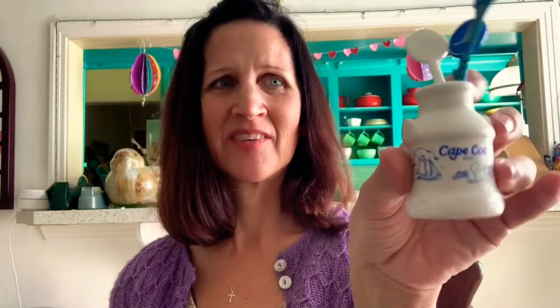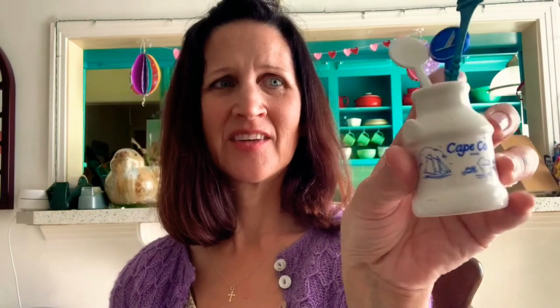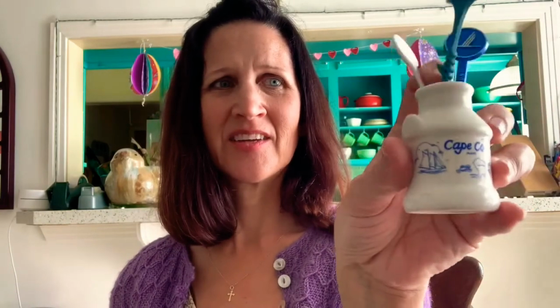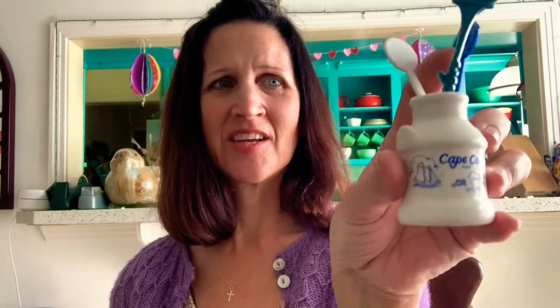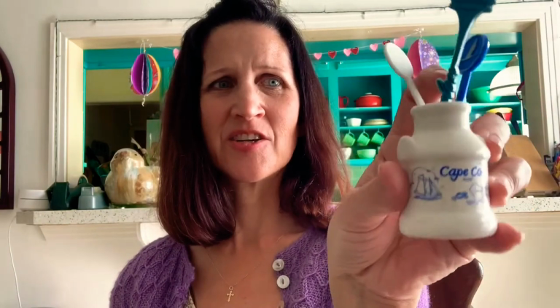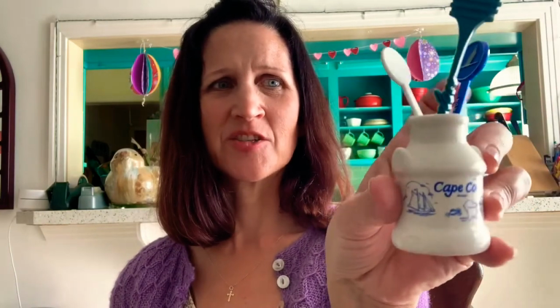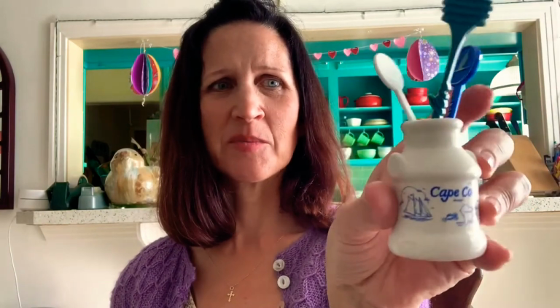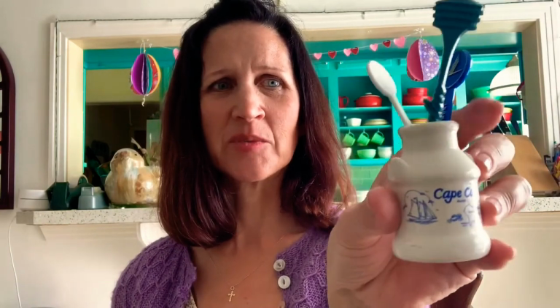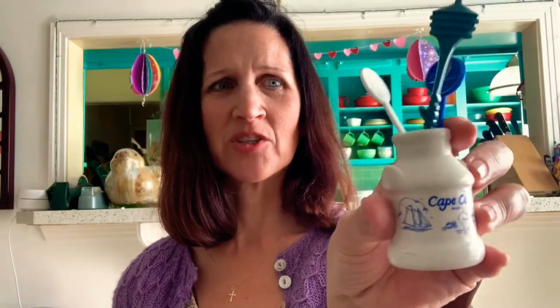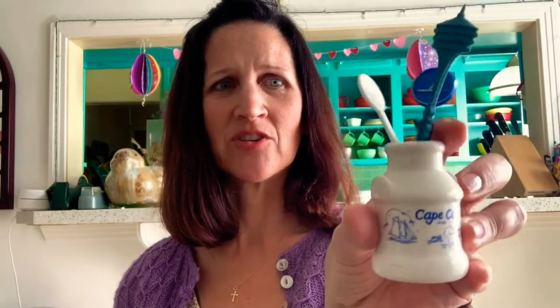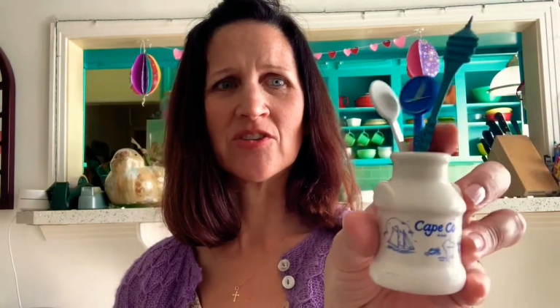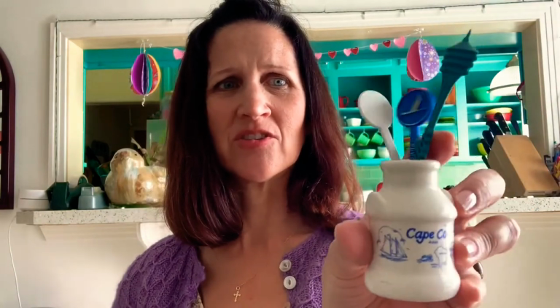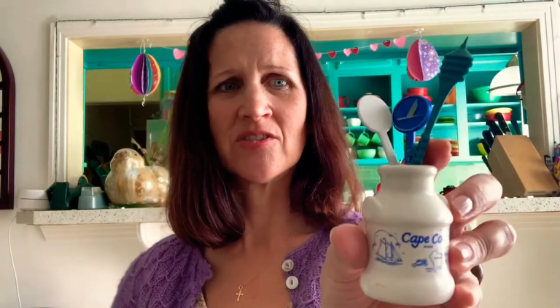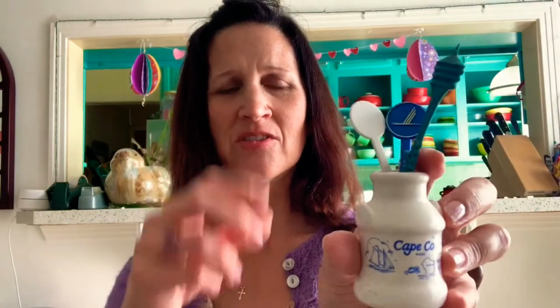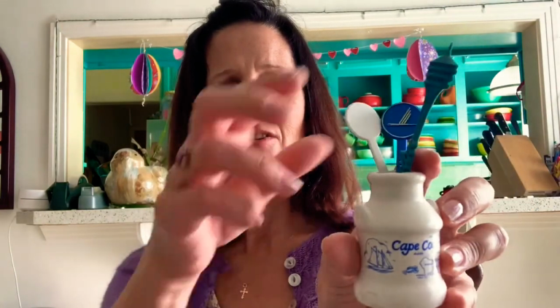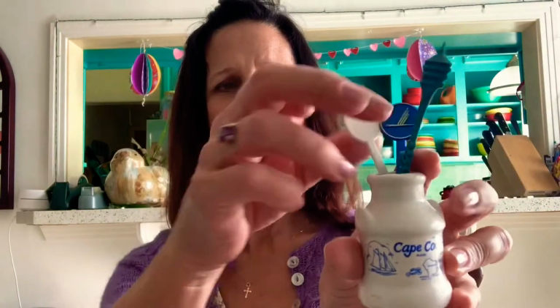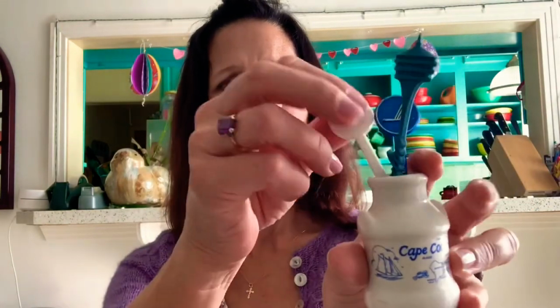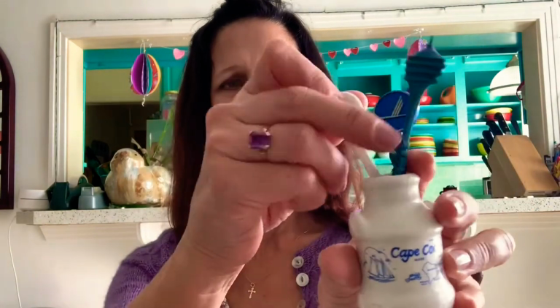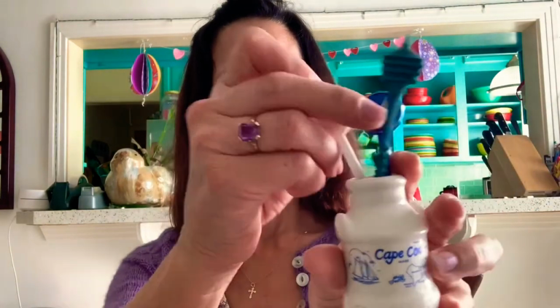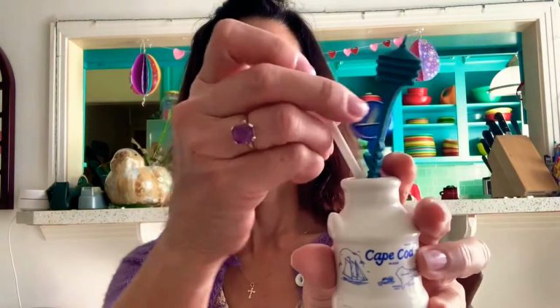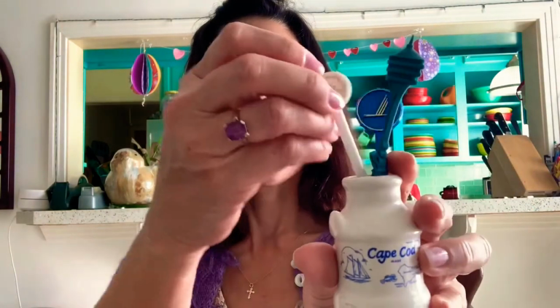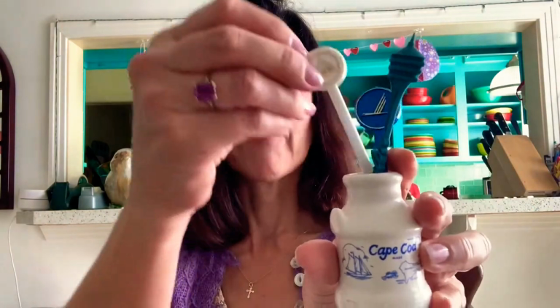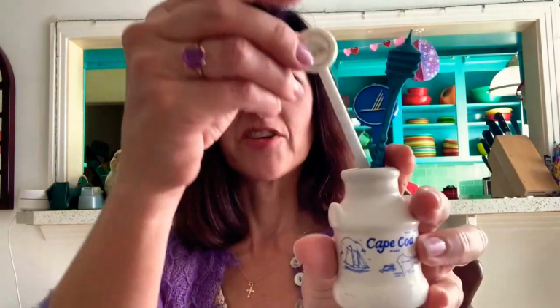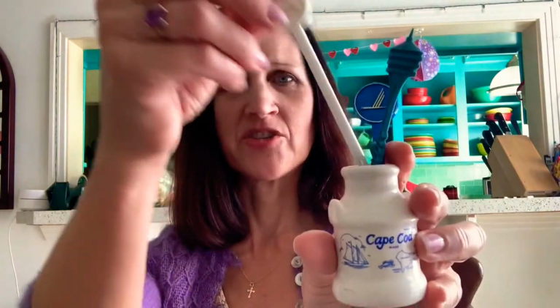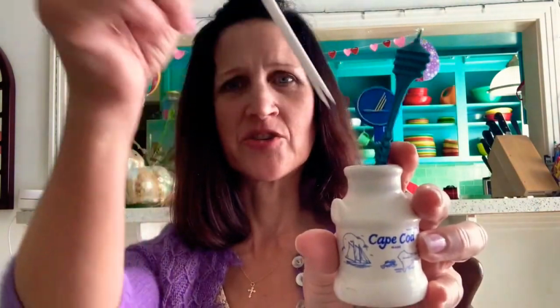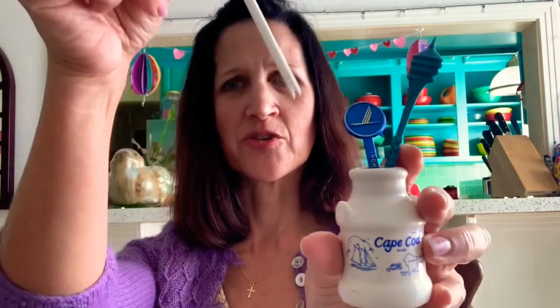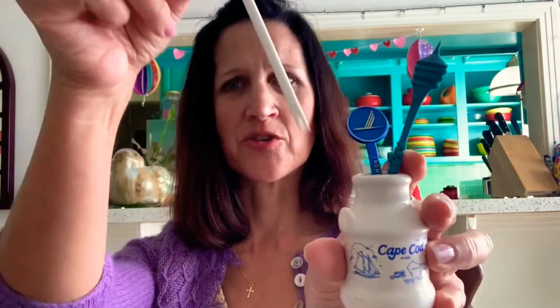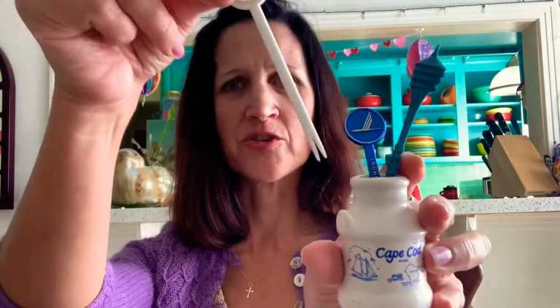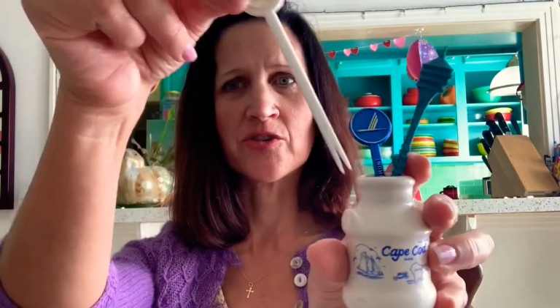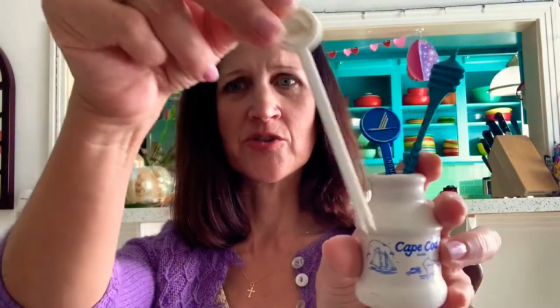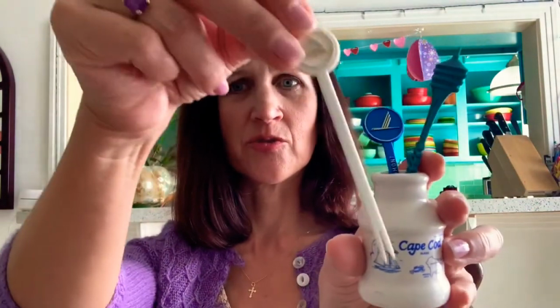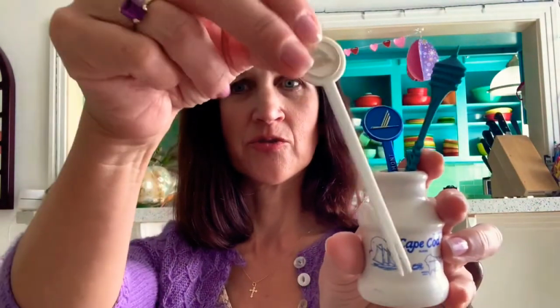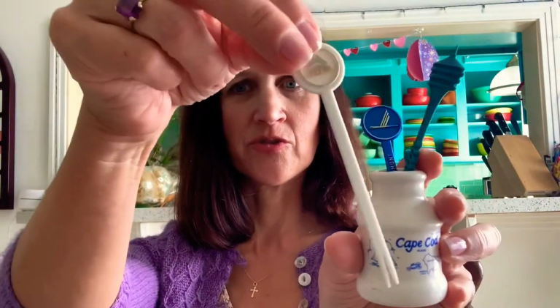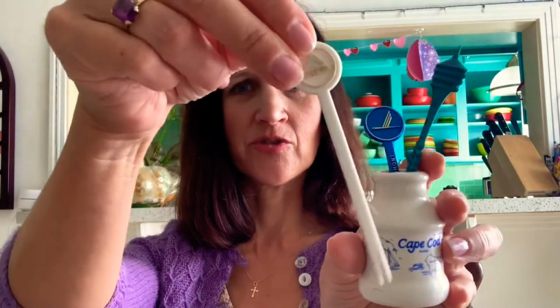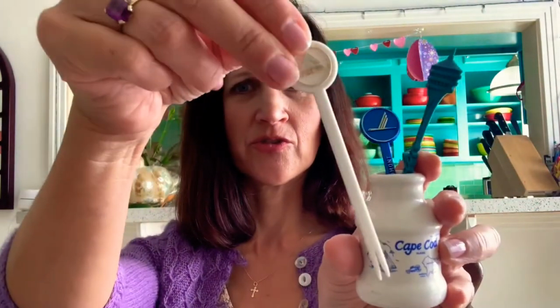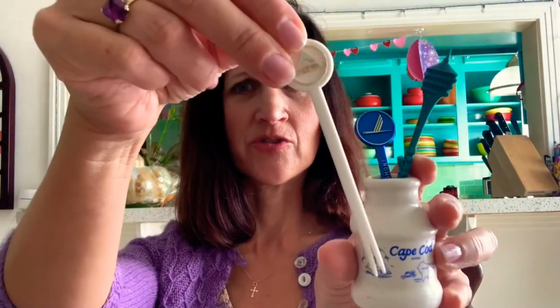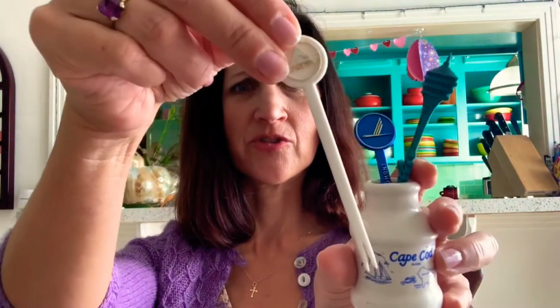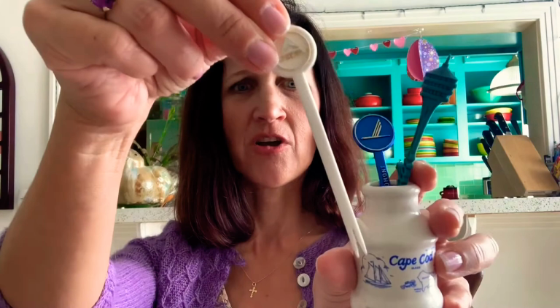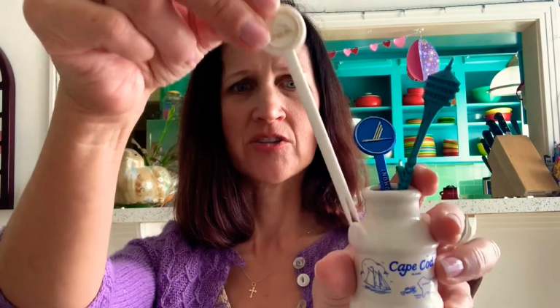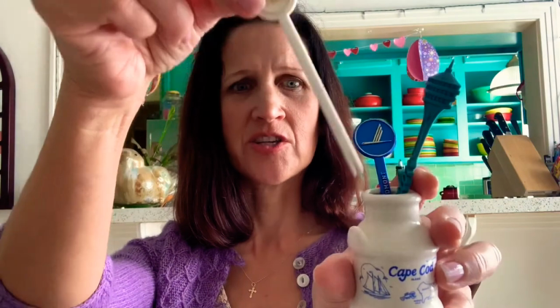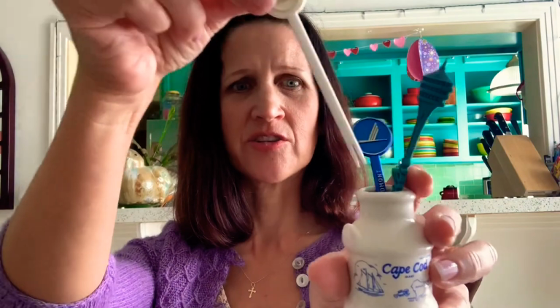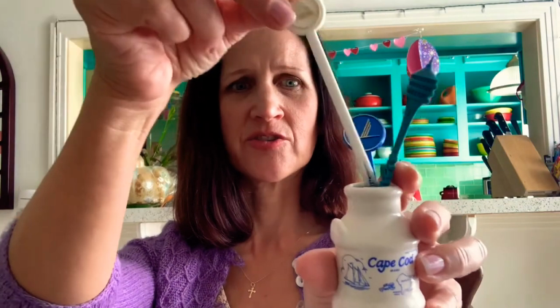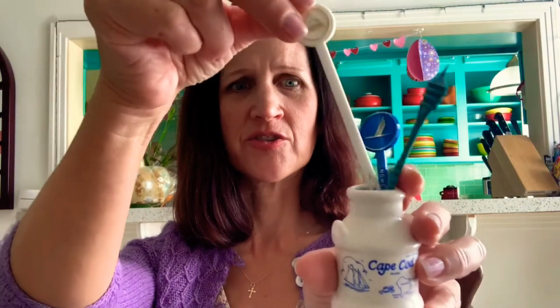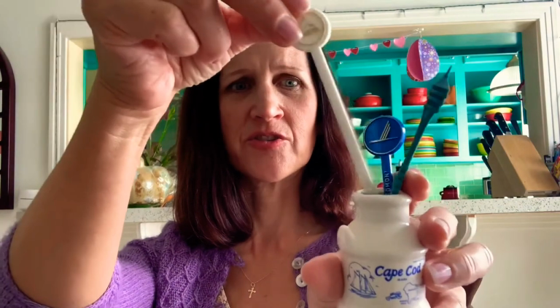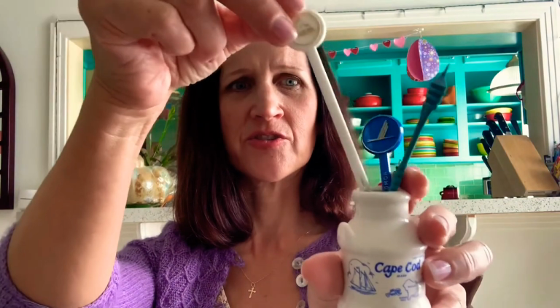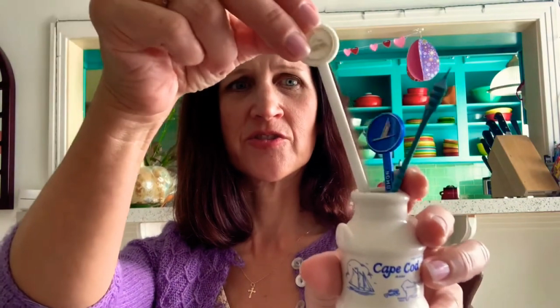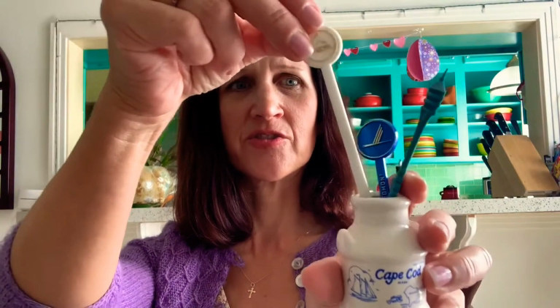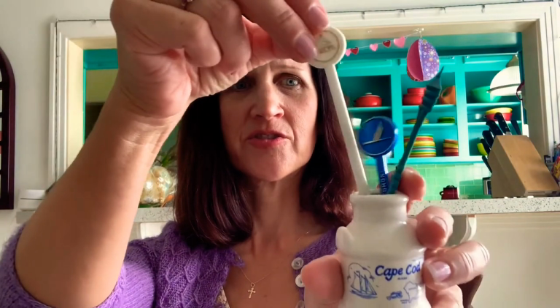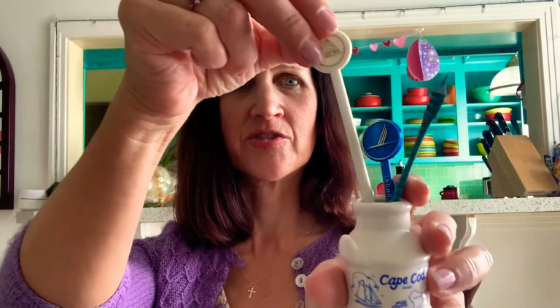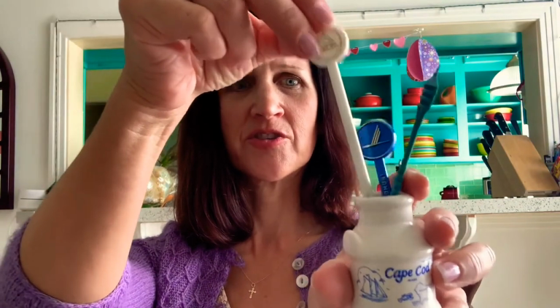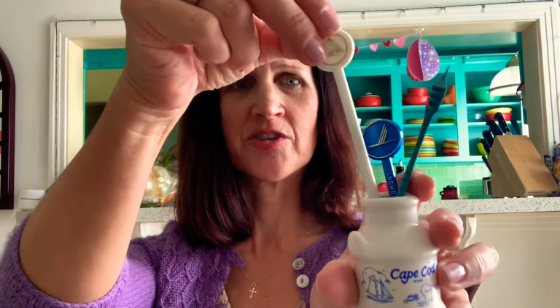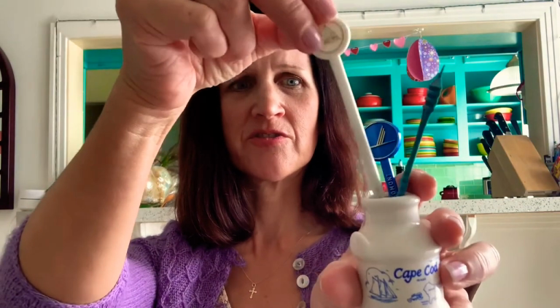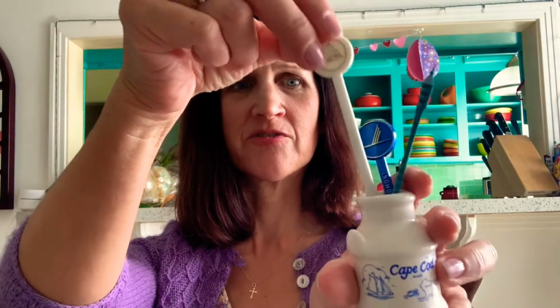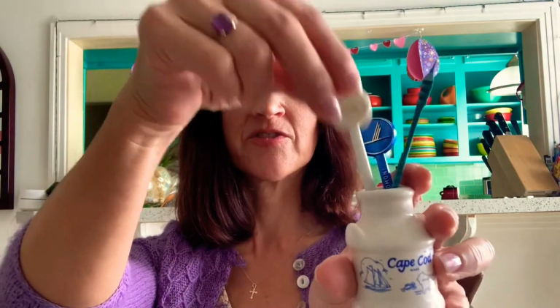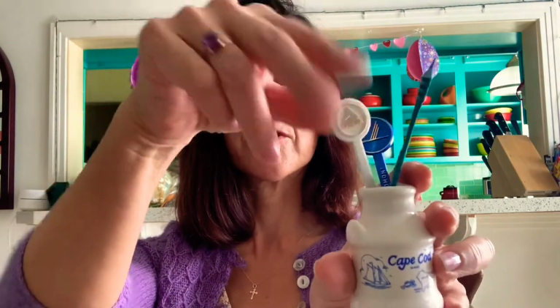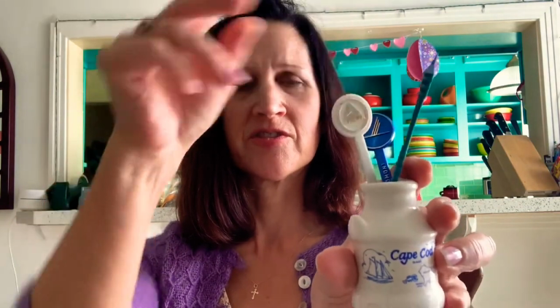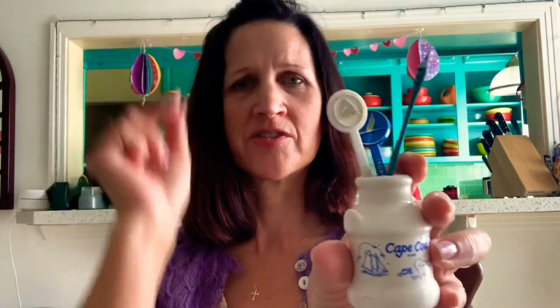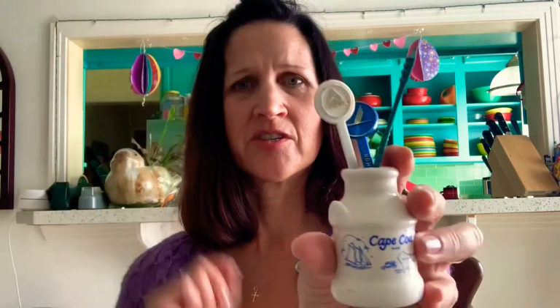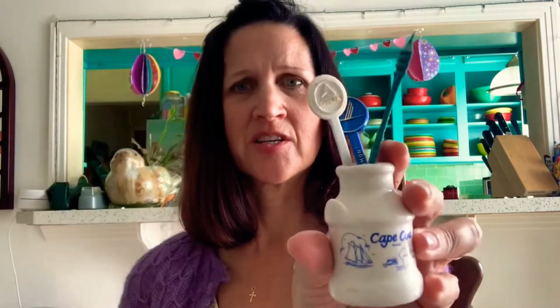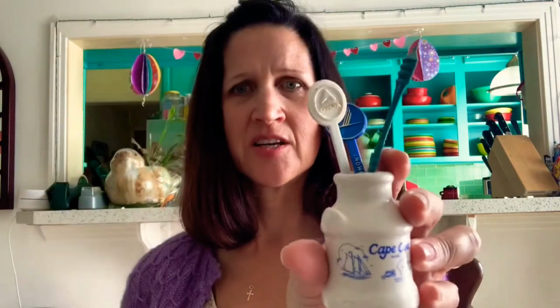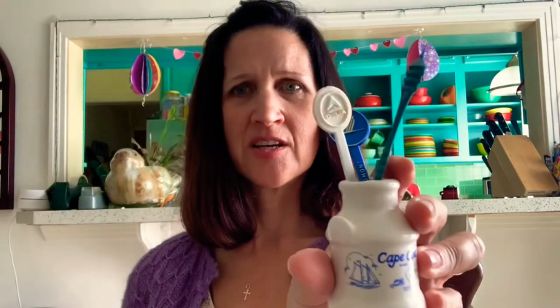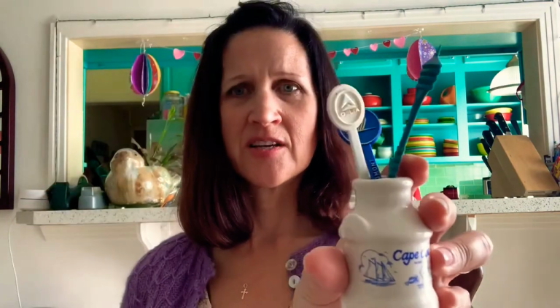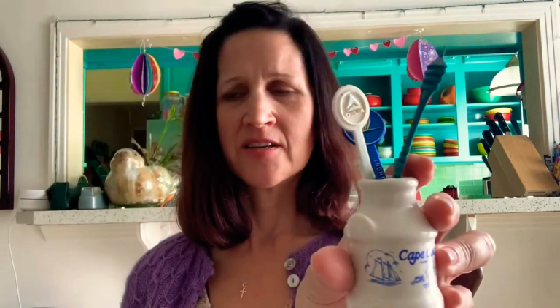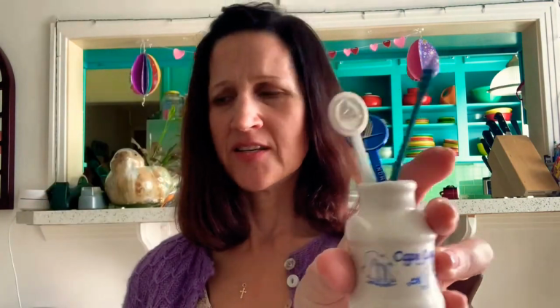Here are some little coffee stirrers or cocktail stirrers too.